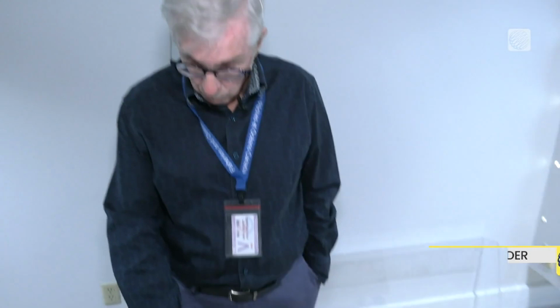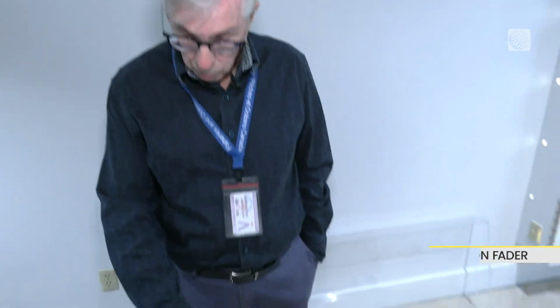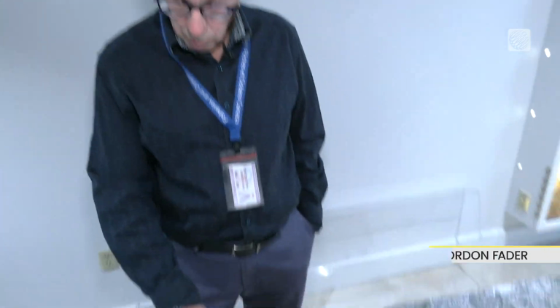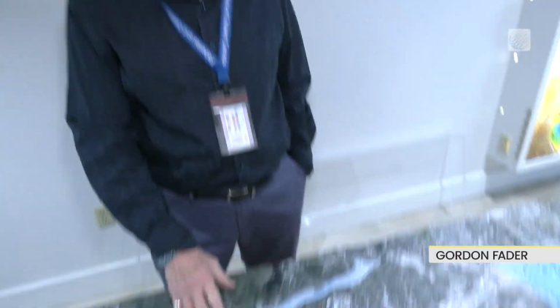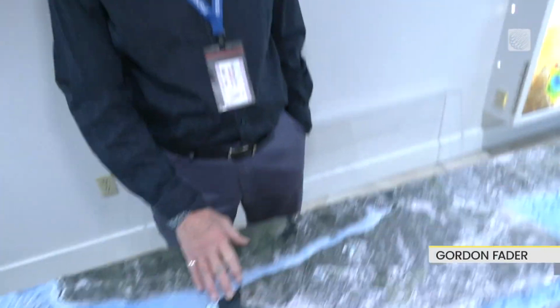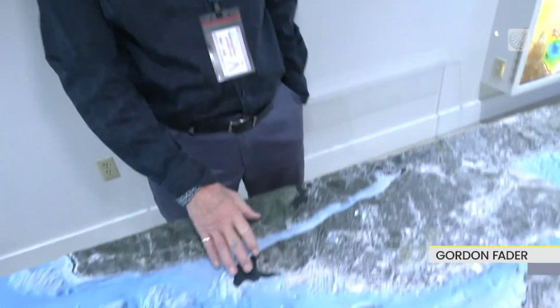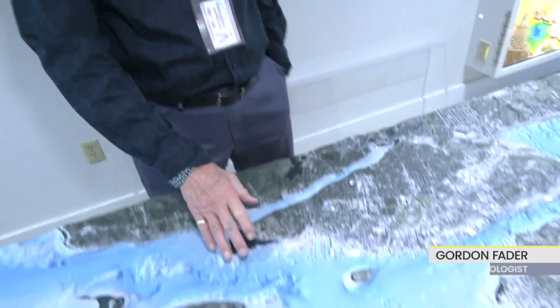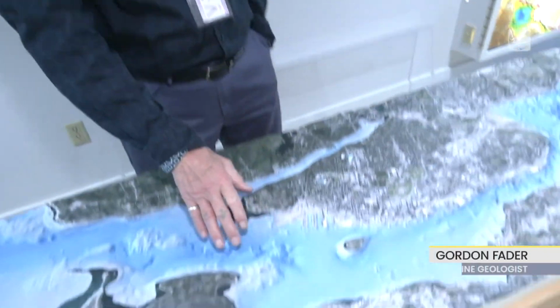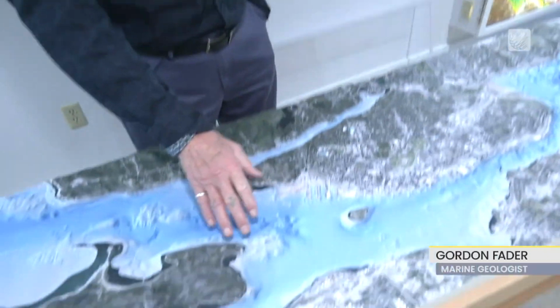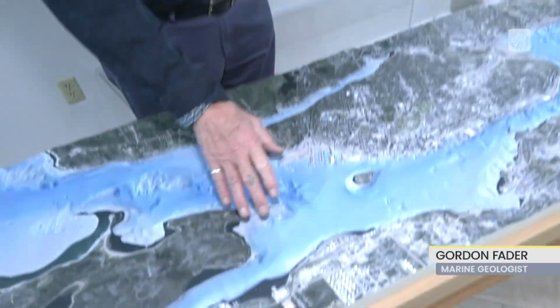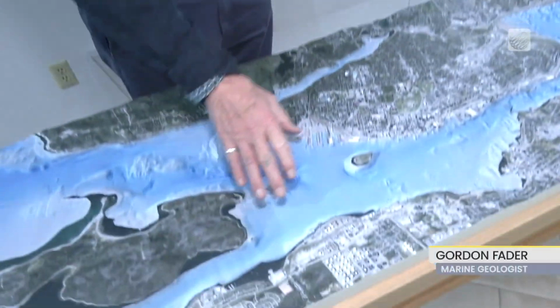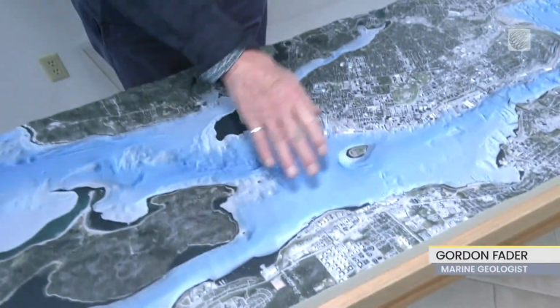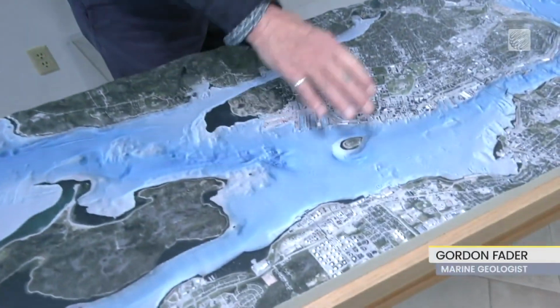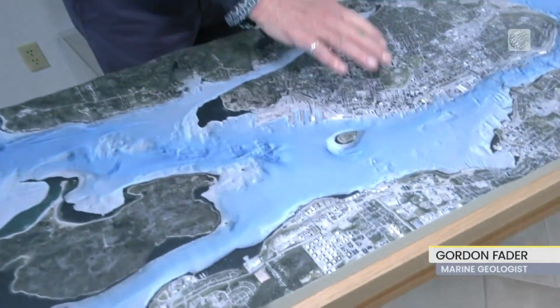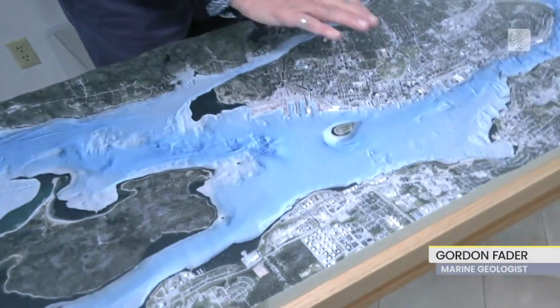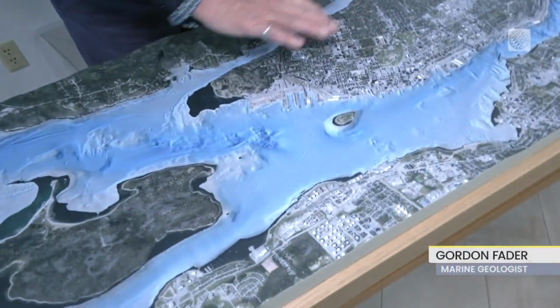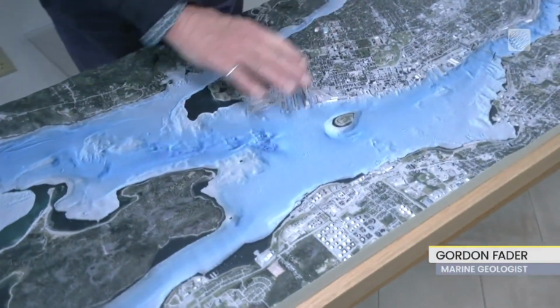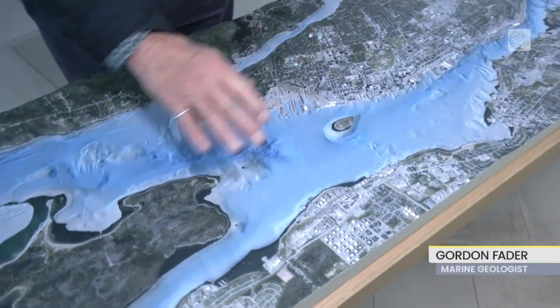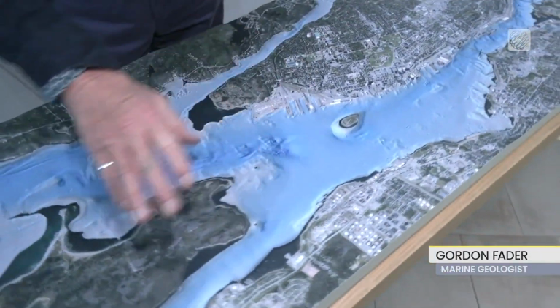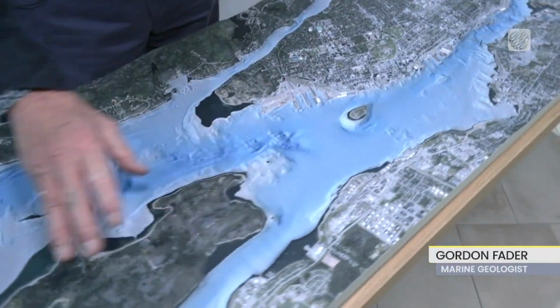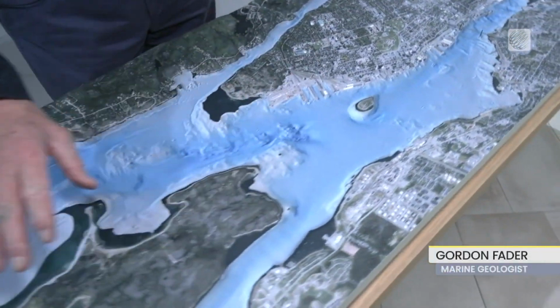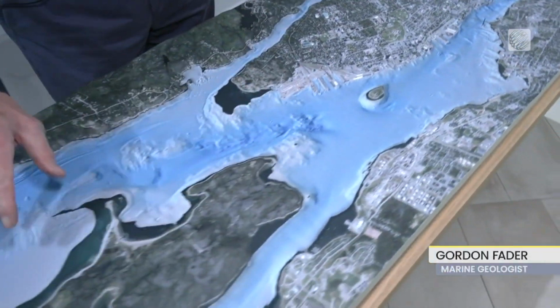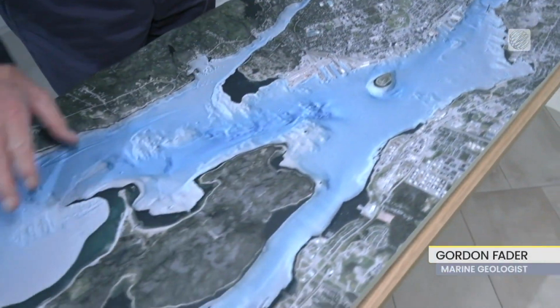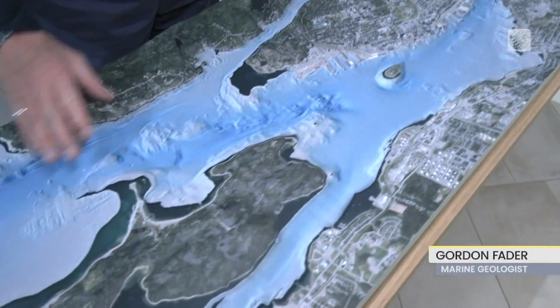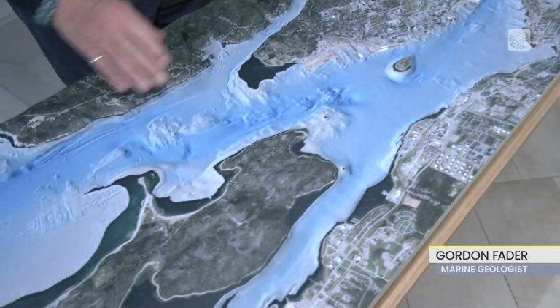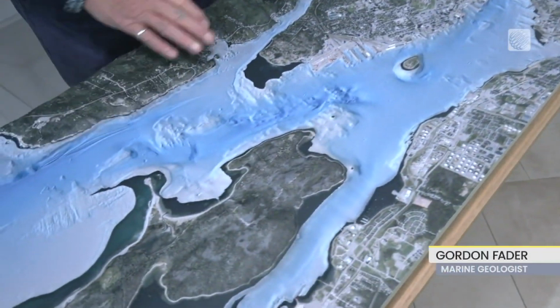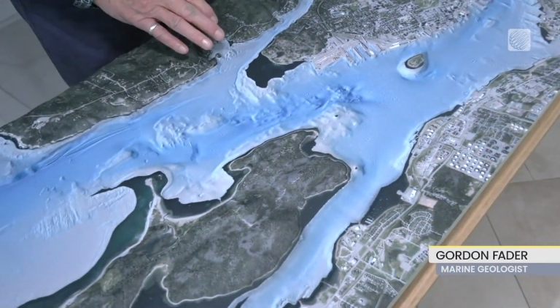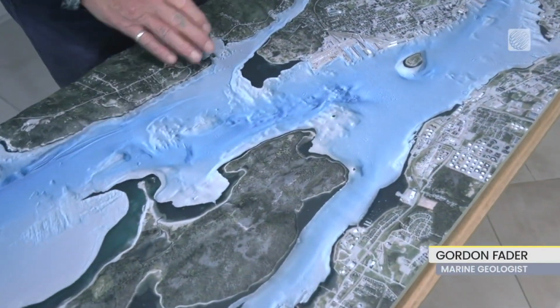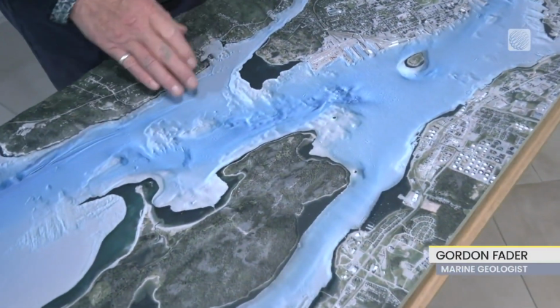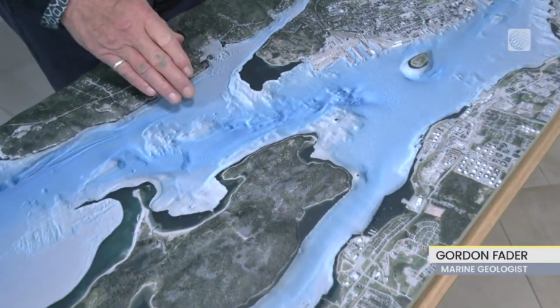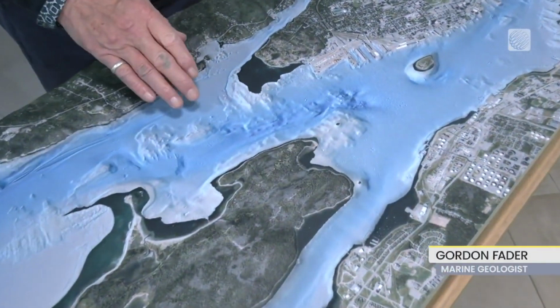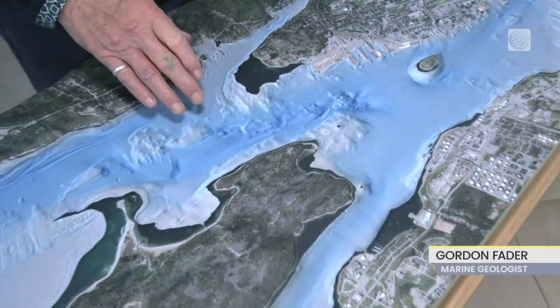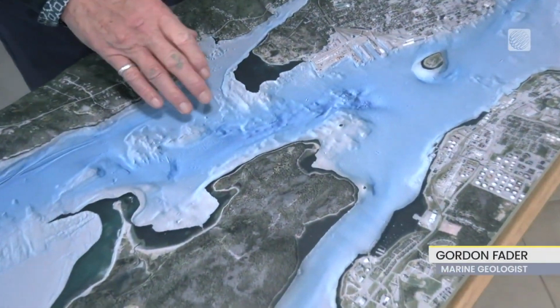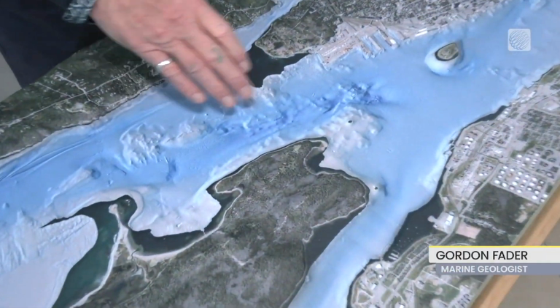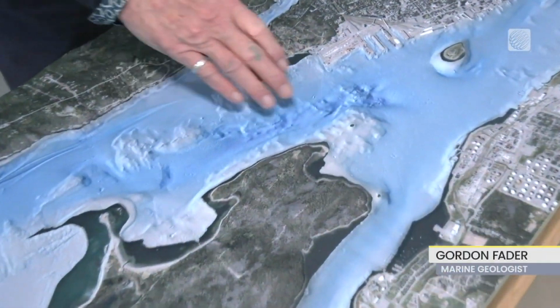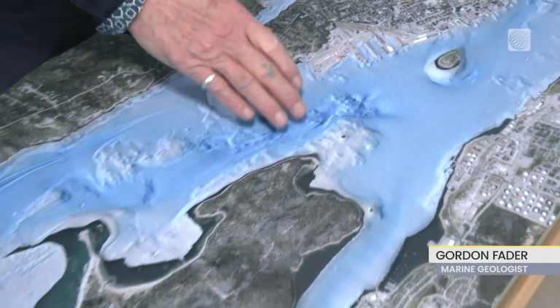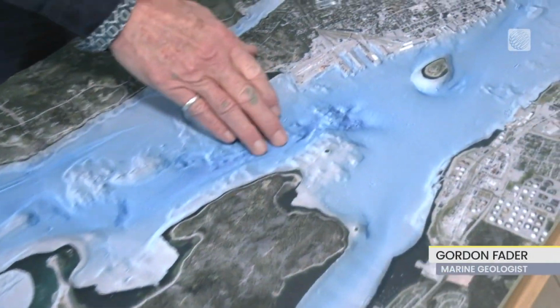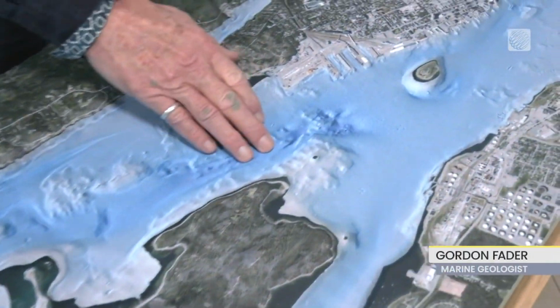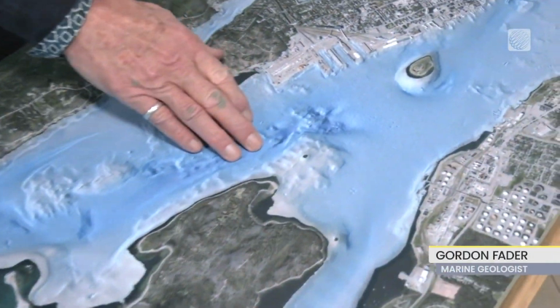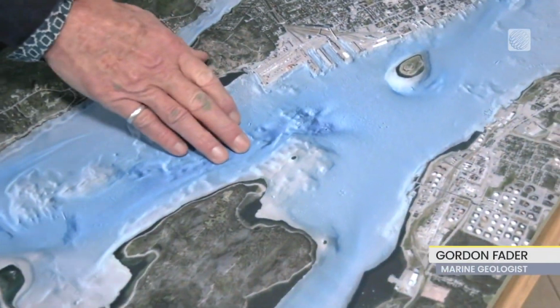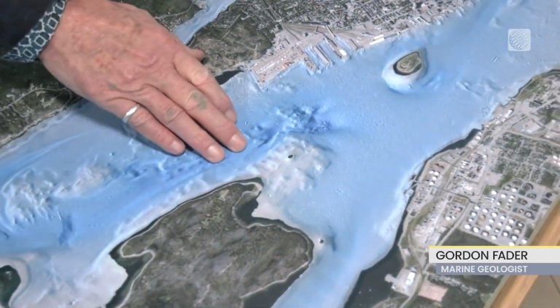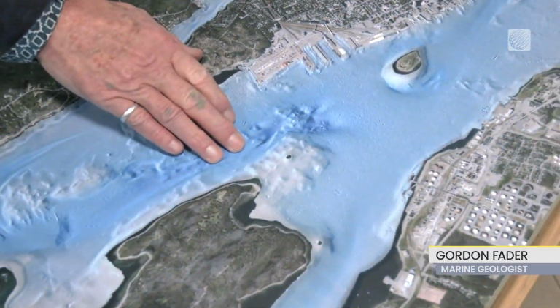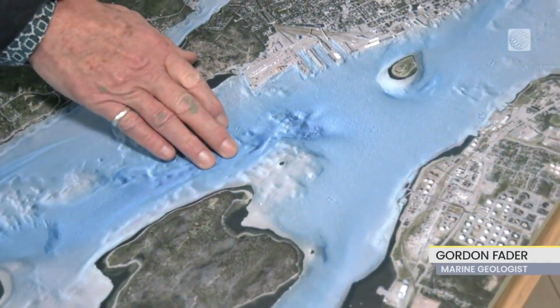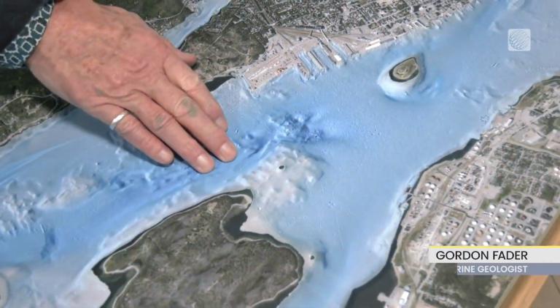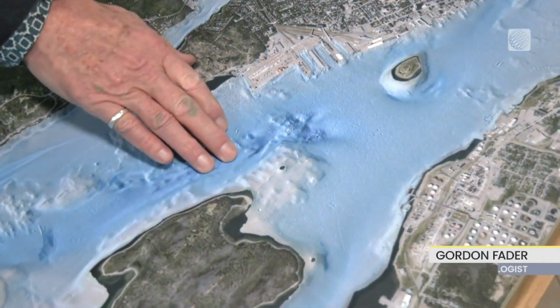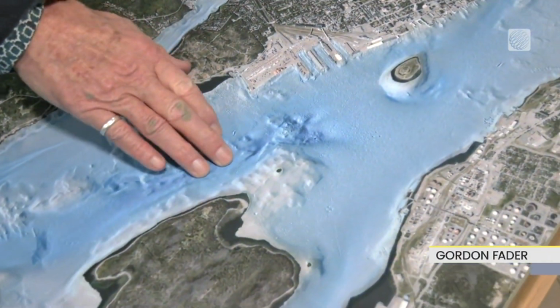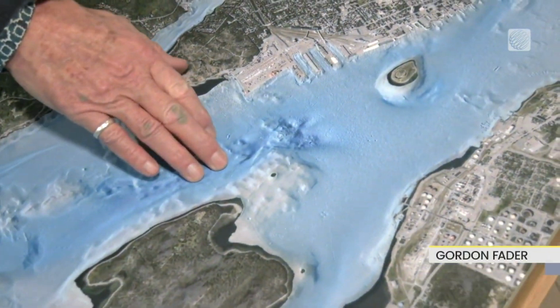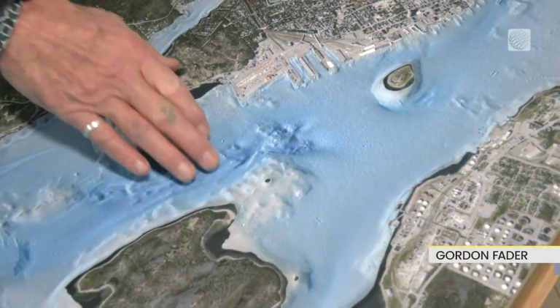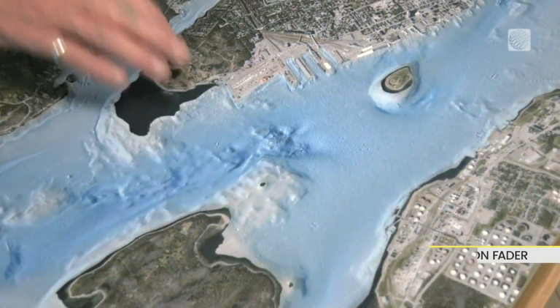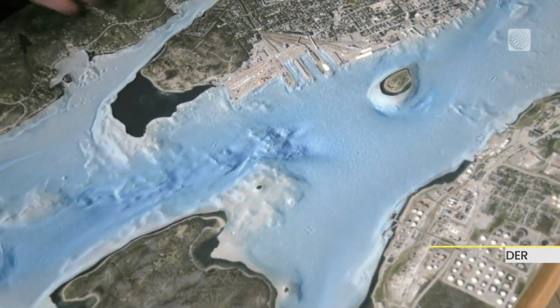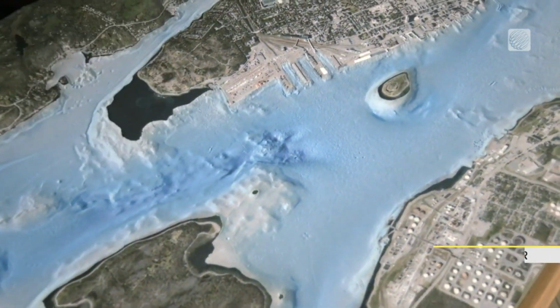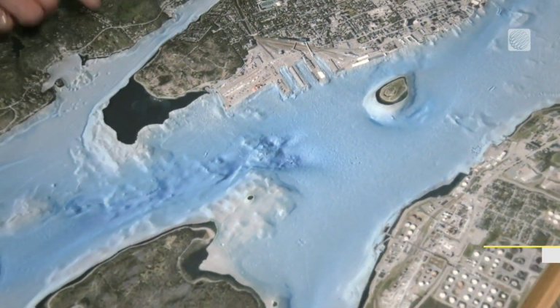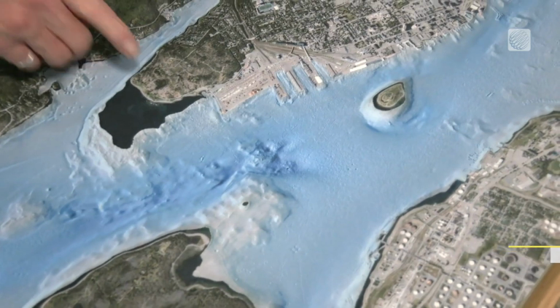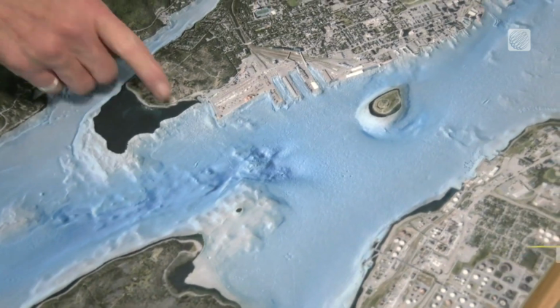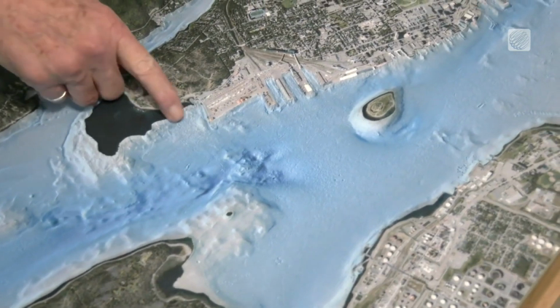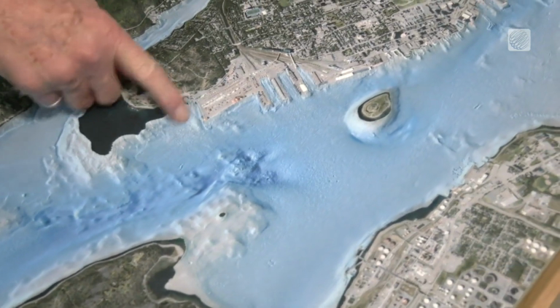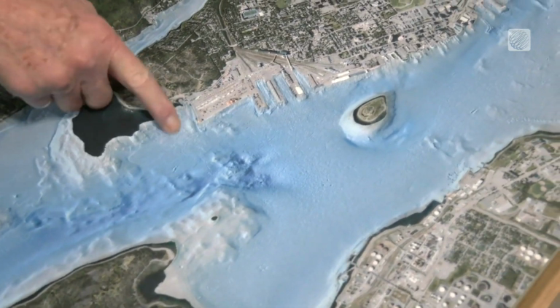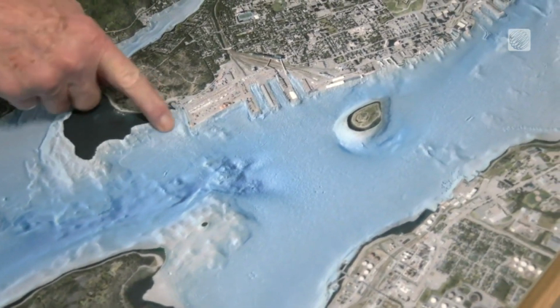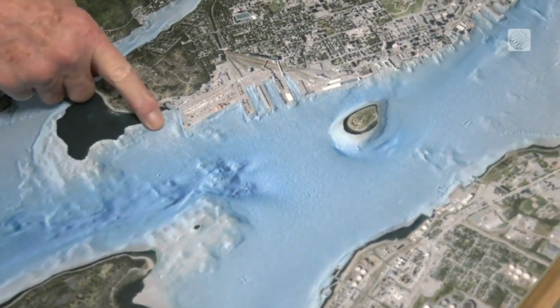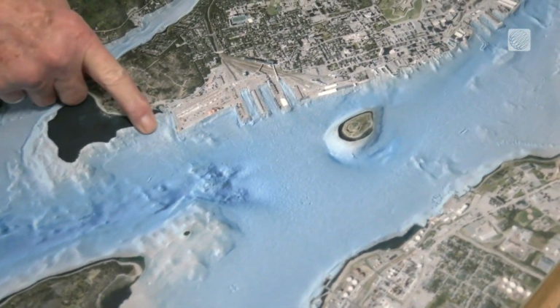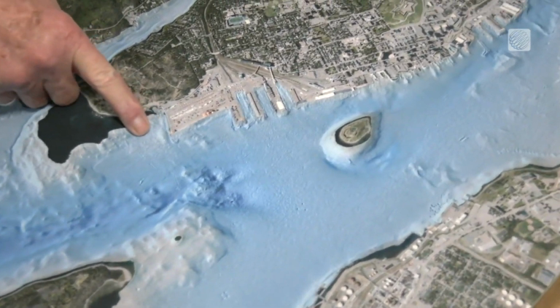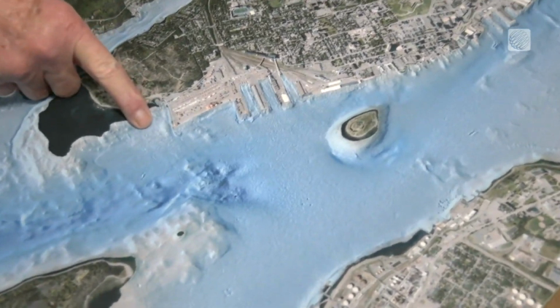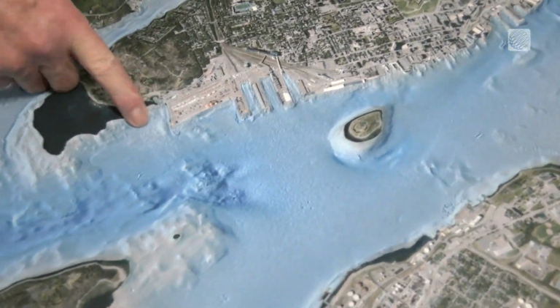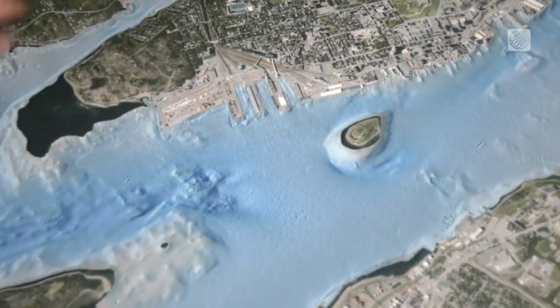Here we're looking at the relief model of the bottom of the harbour. Where it's dark blue, it's deep, and where it's whitish, it's shallow.